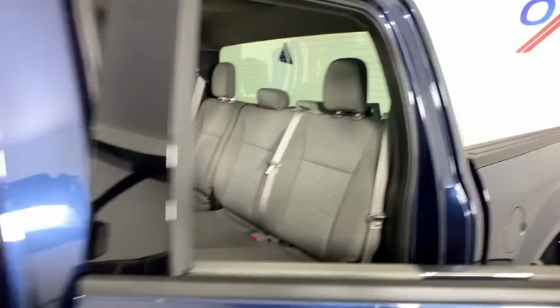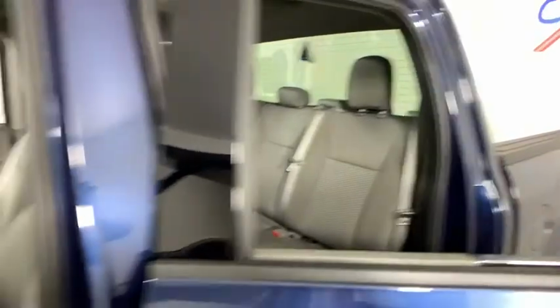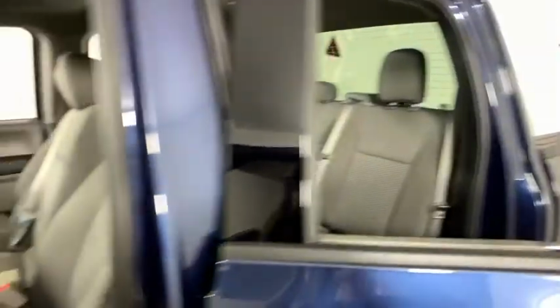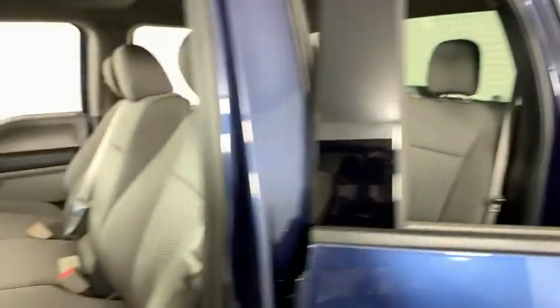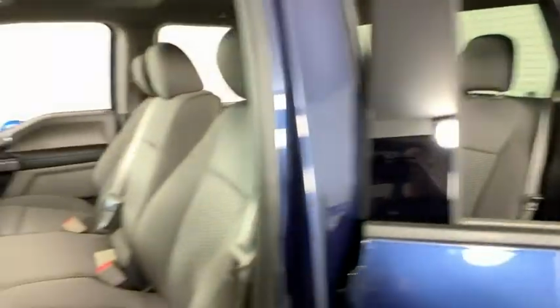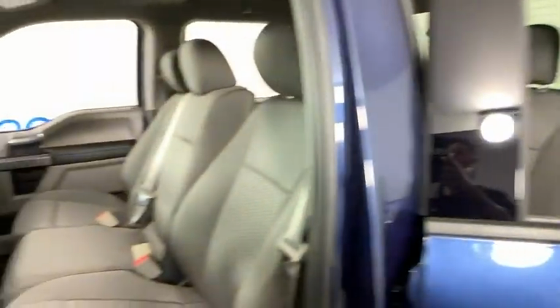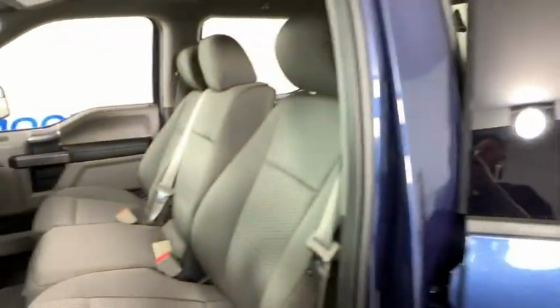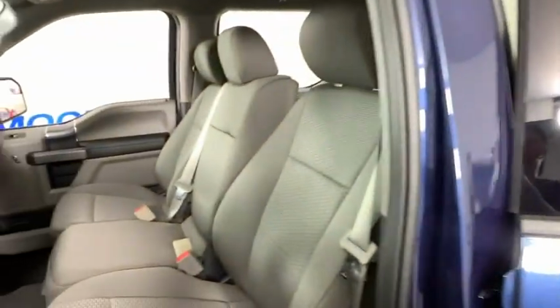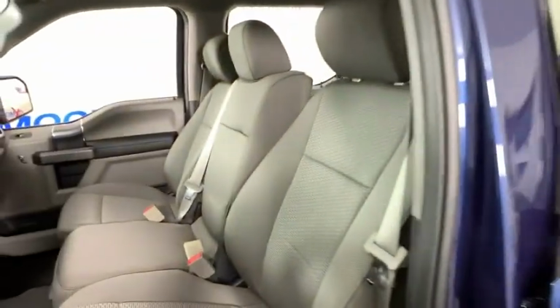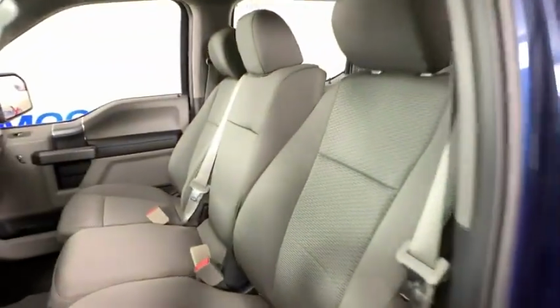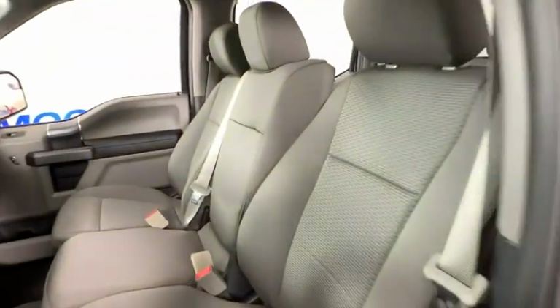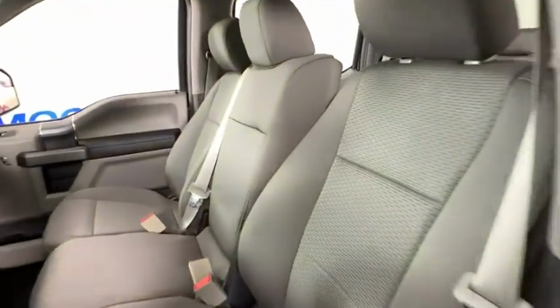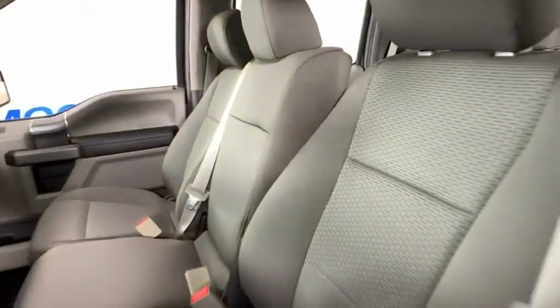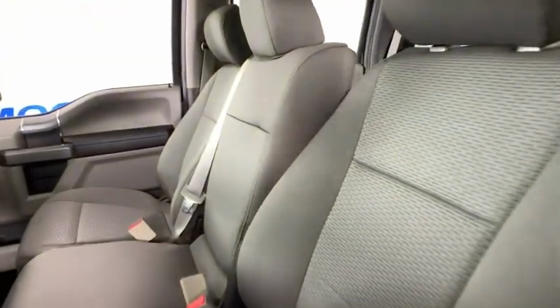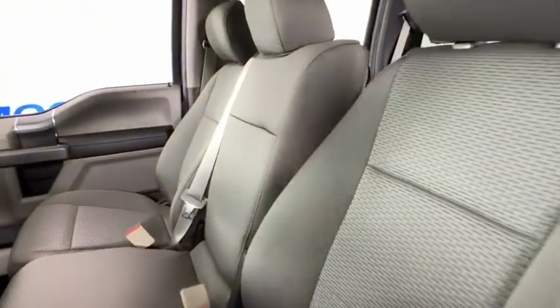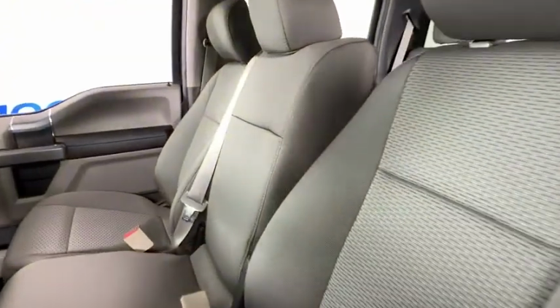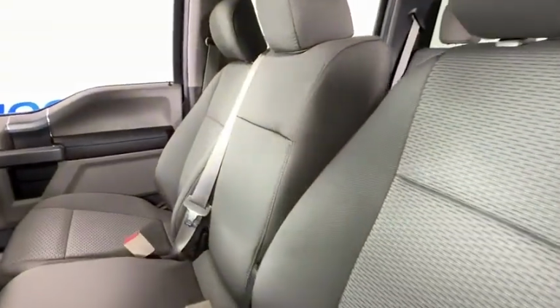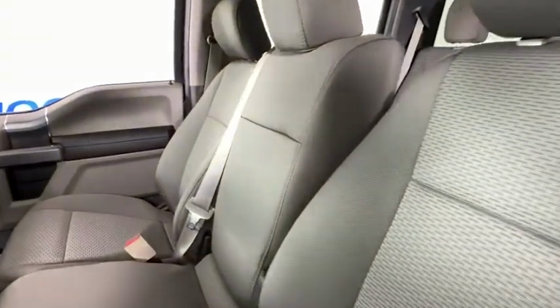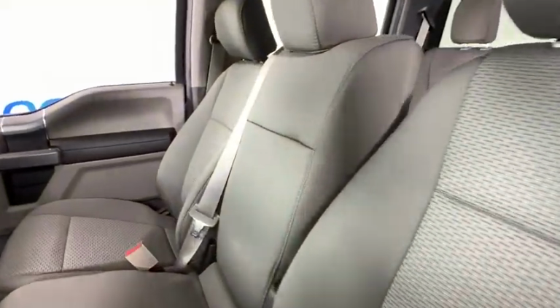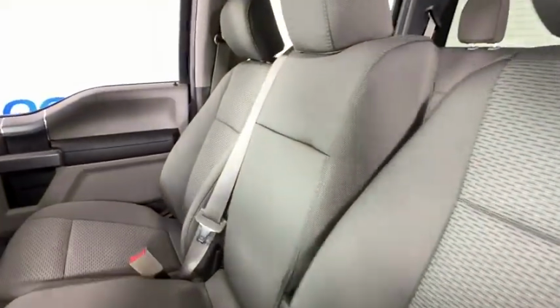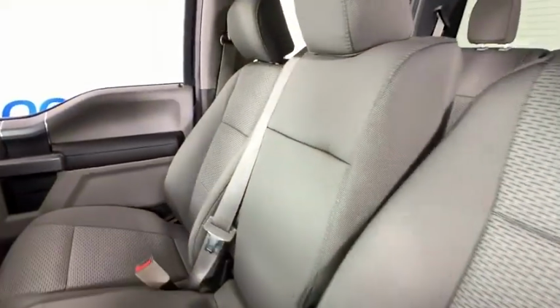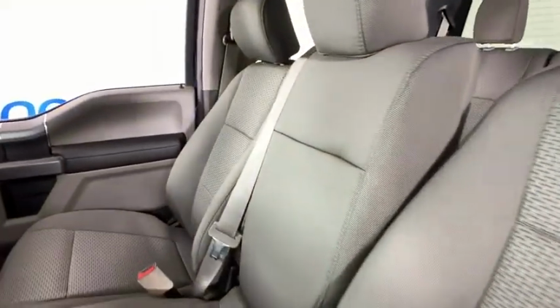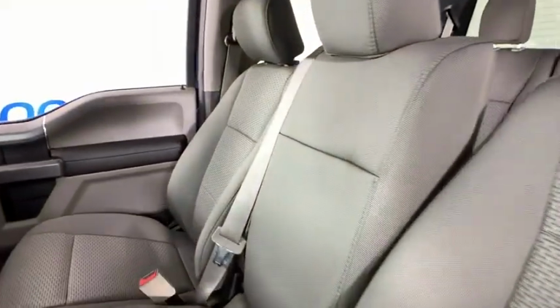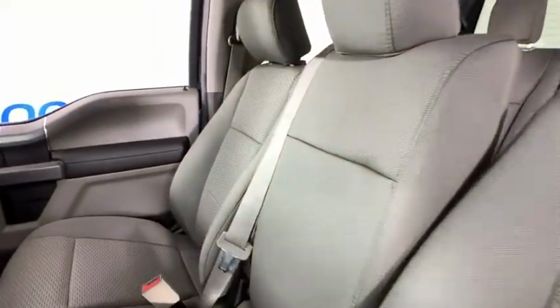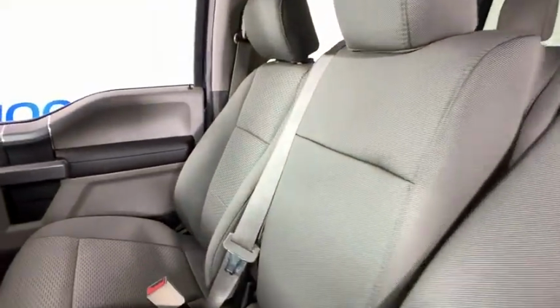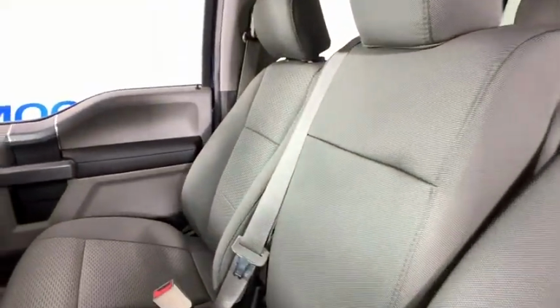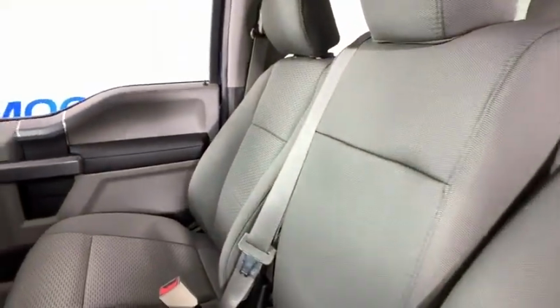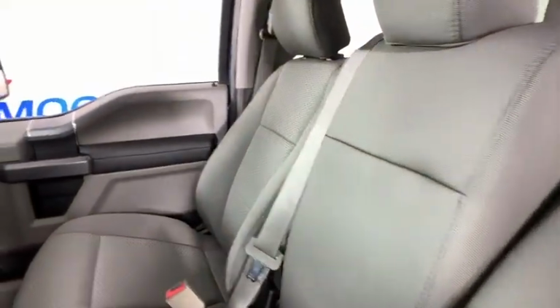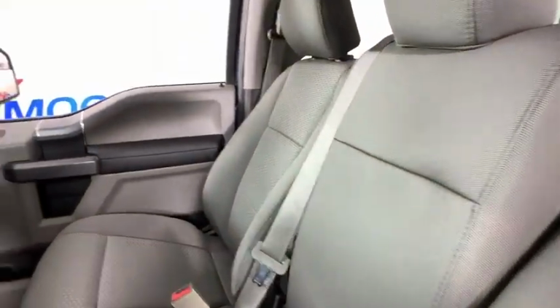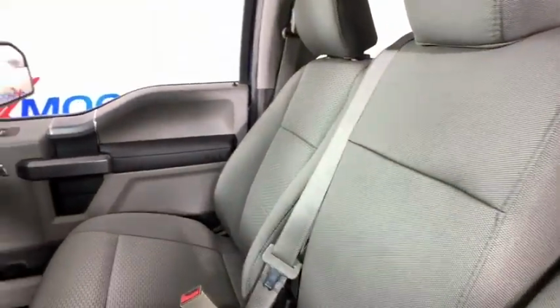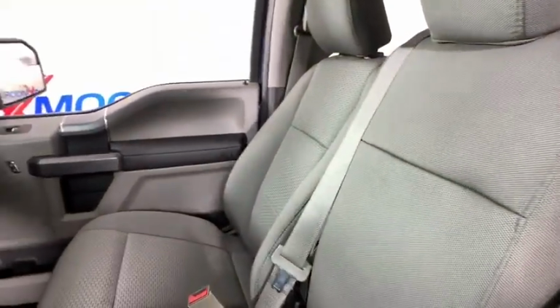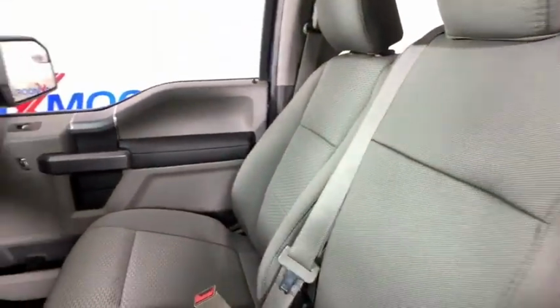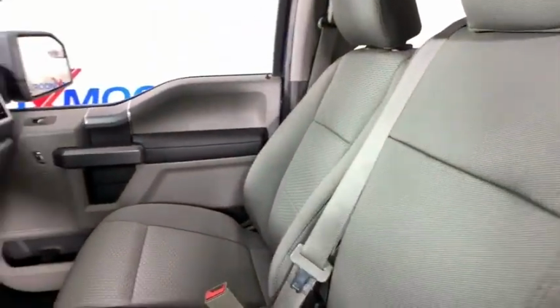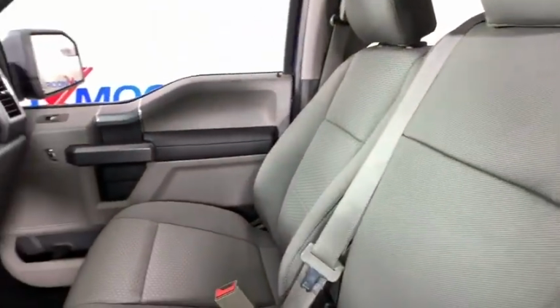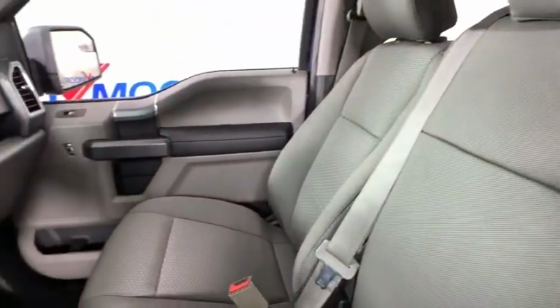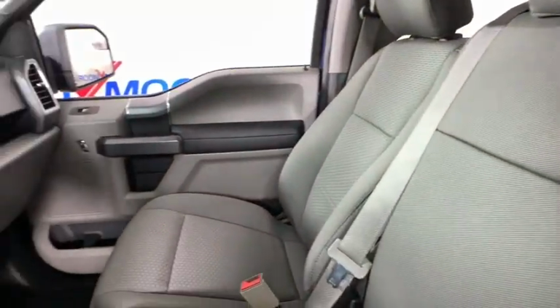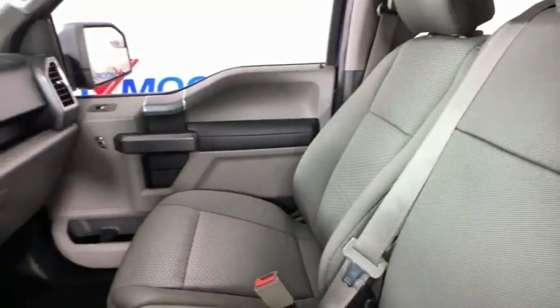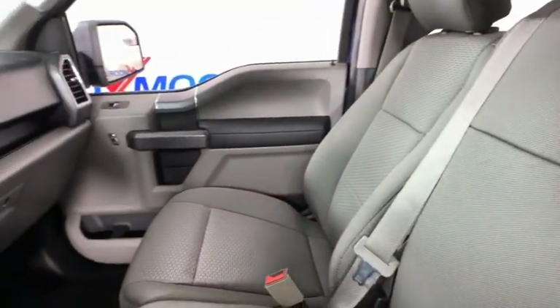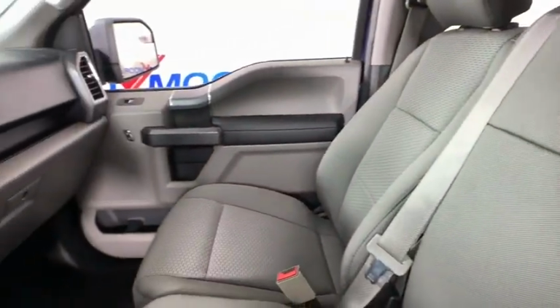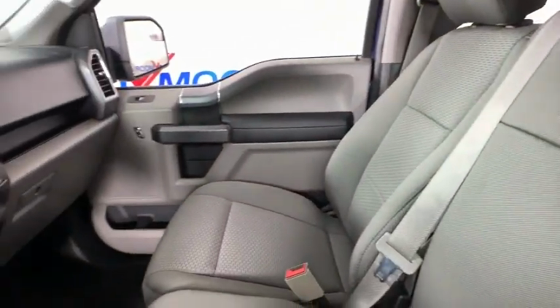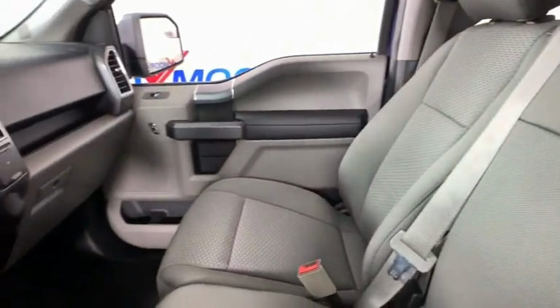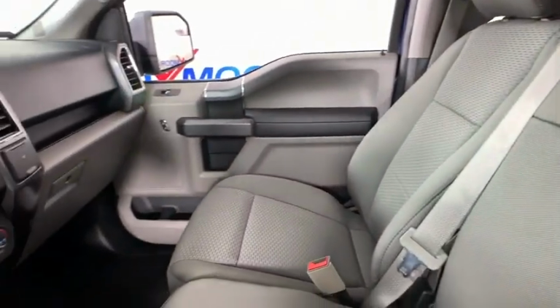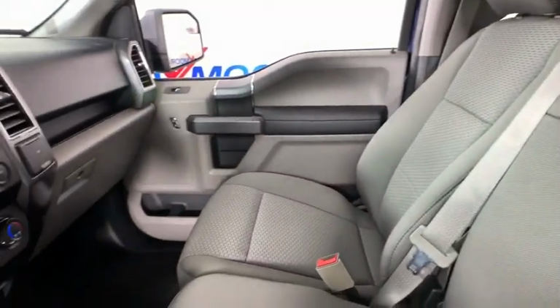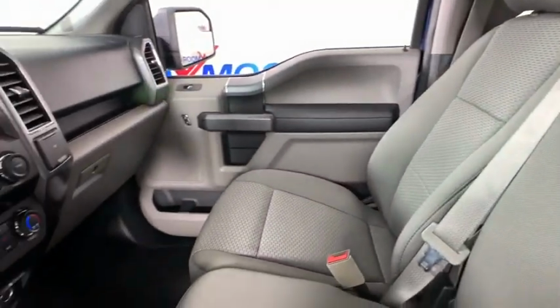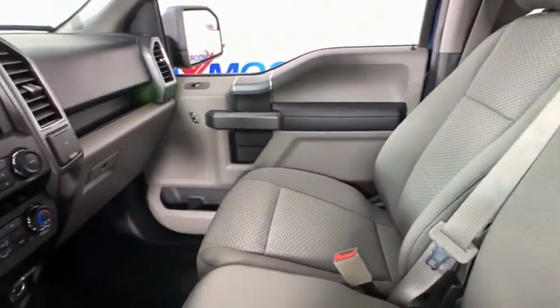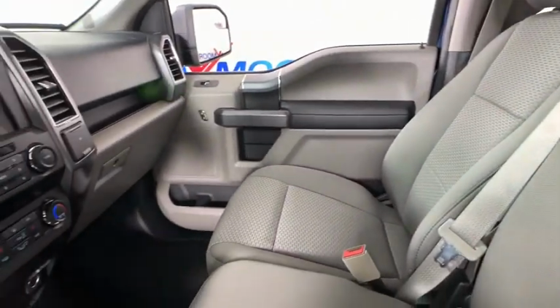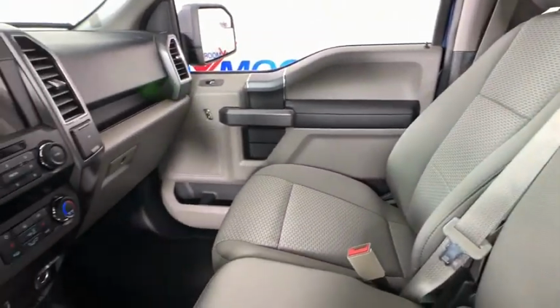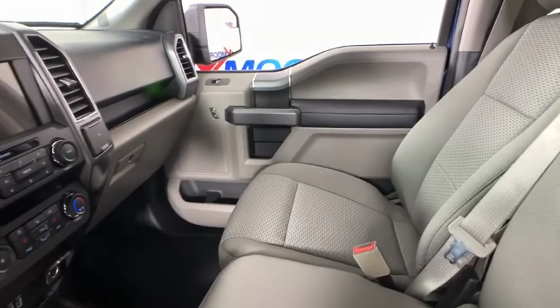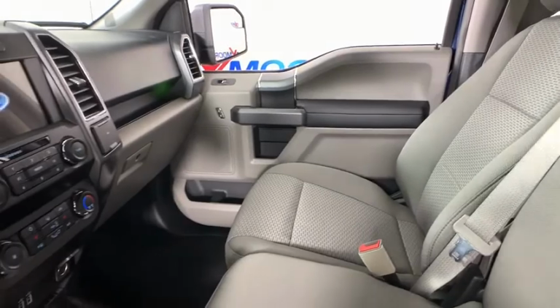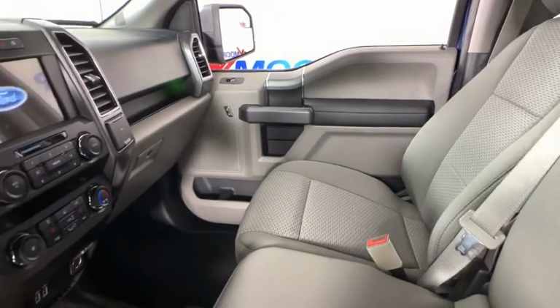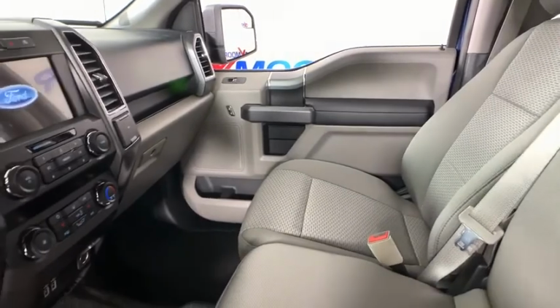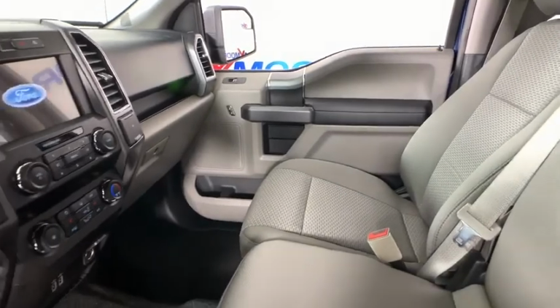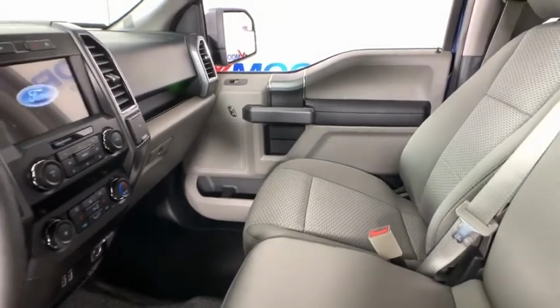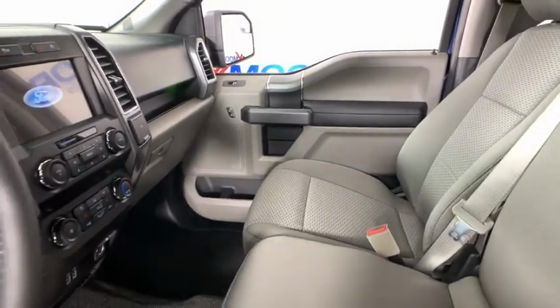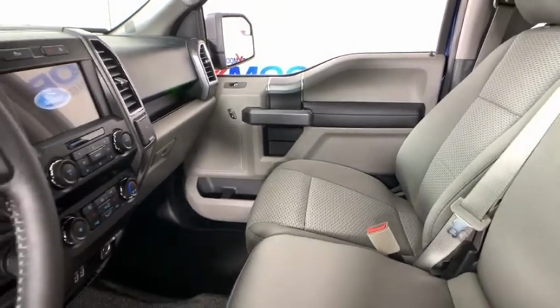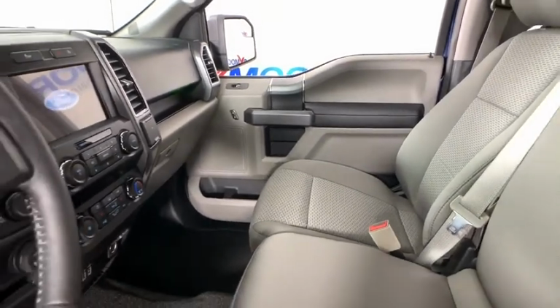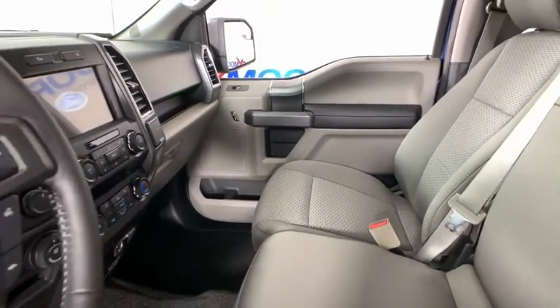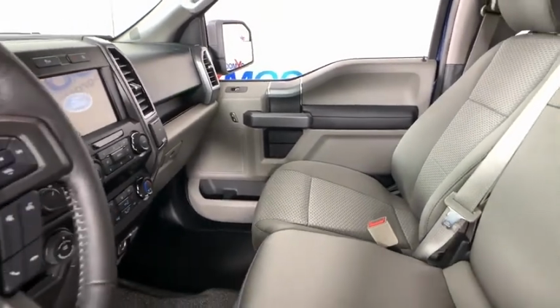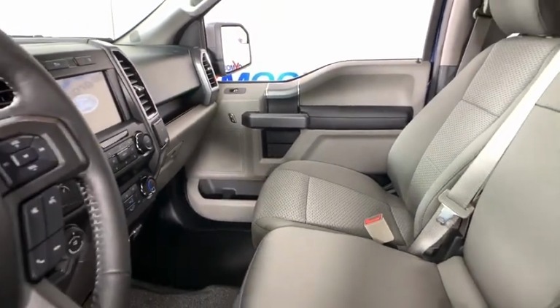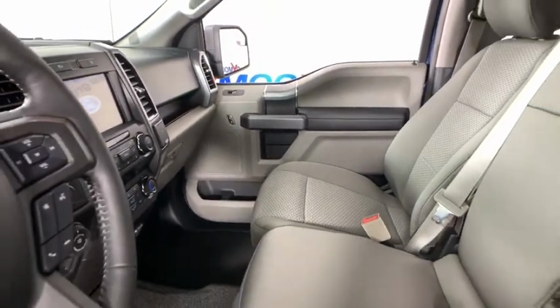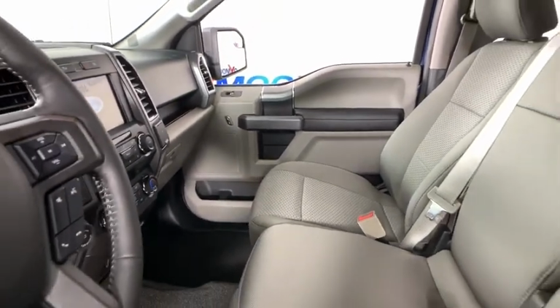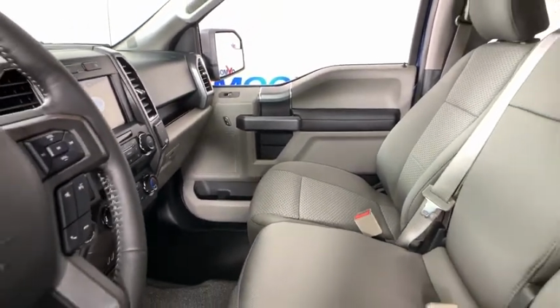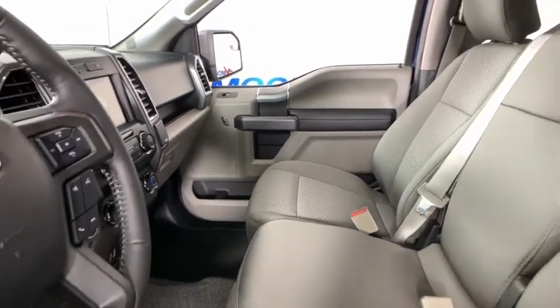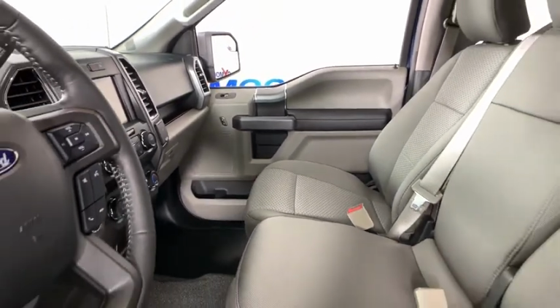Brake assist, tachometer, panic alarm, remote keyless entry, driver vanity mirror, tilt steering wheel, towing package.